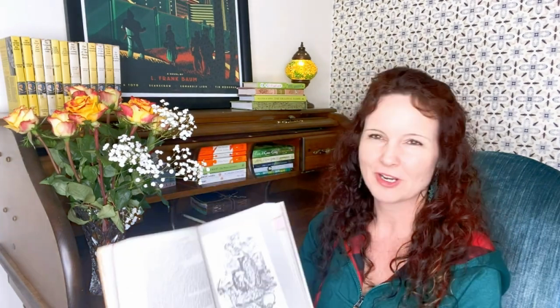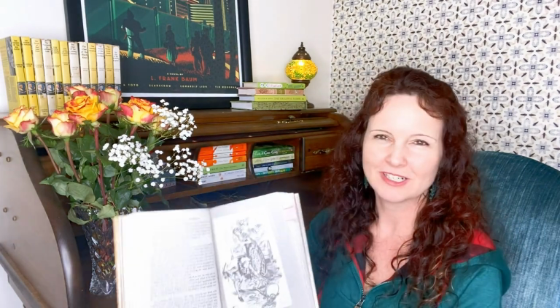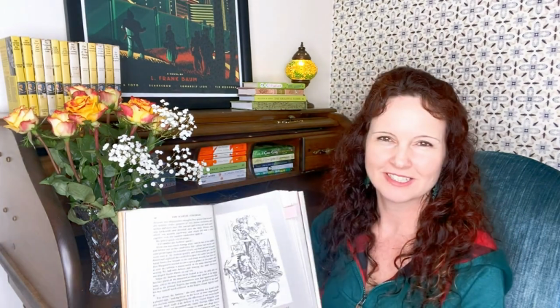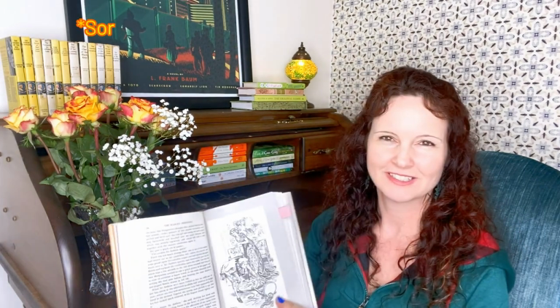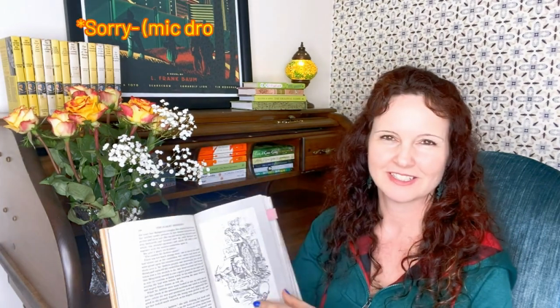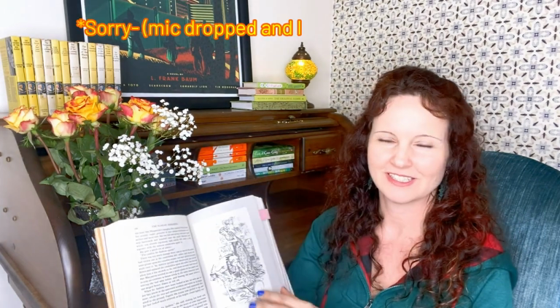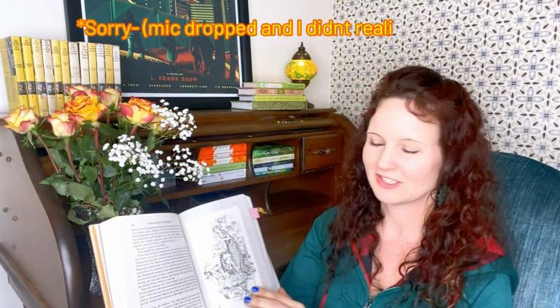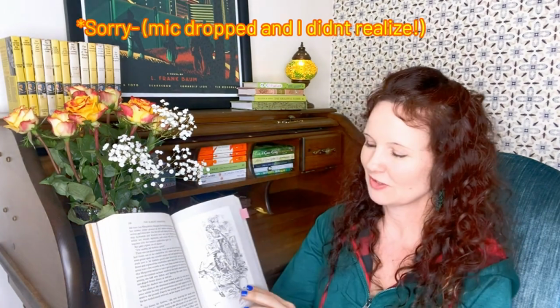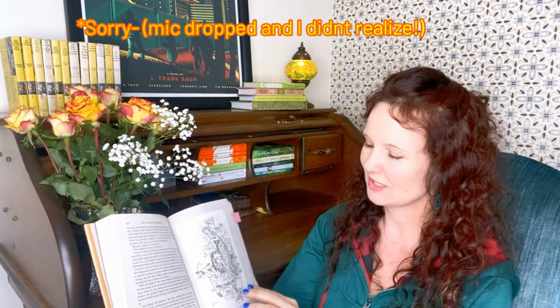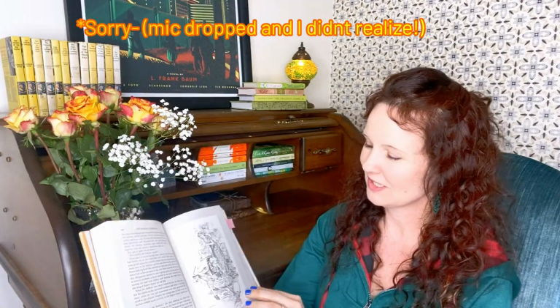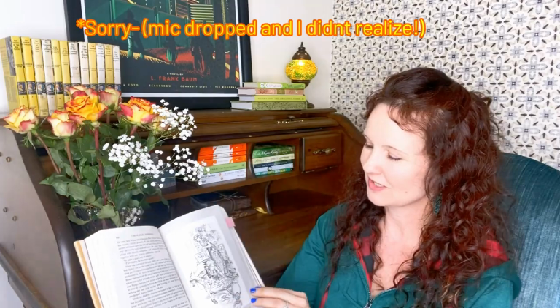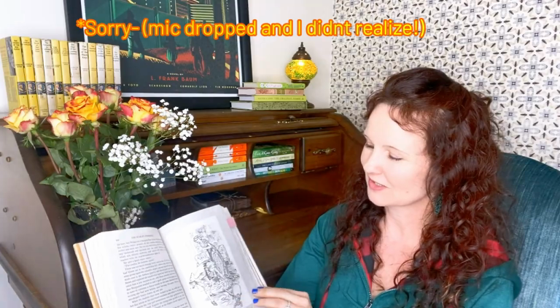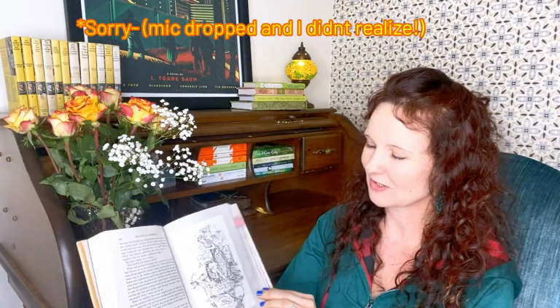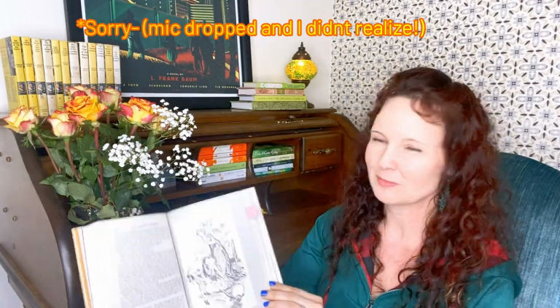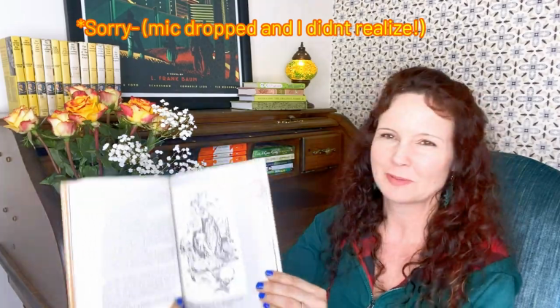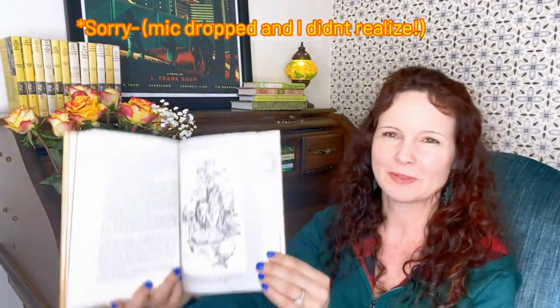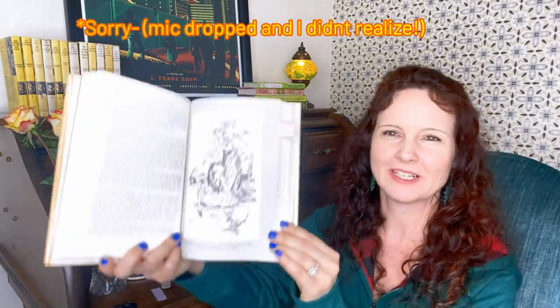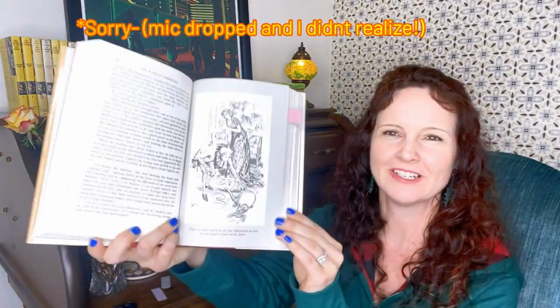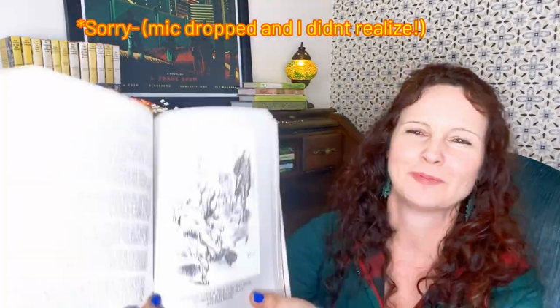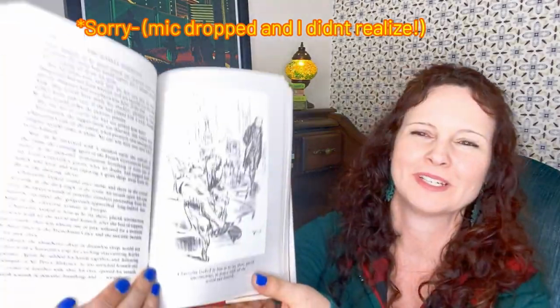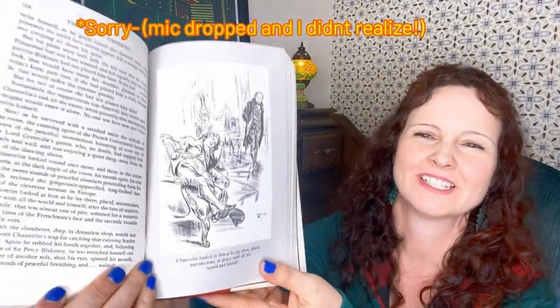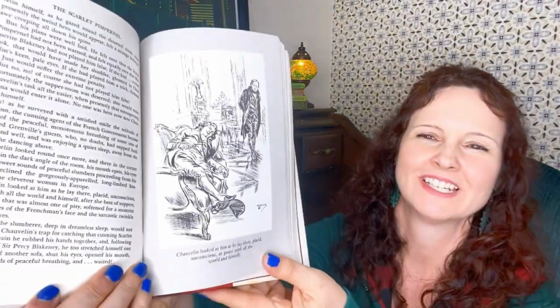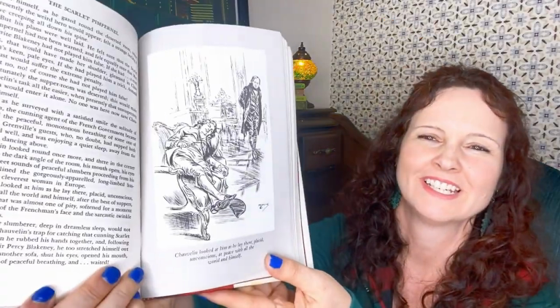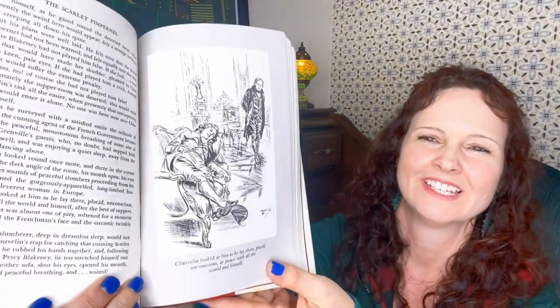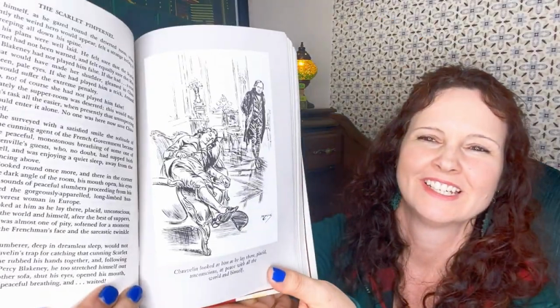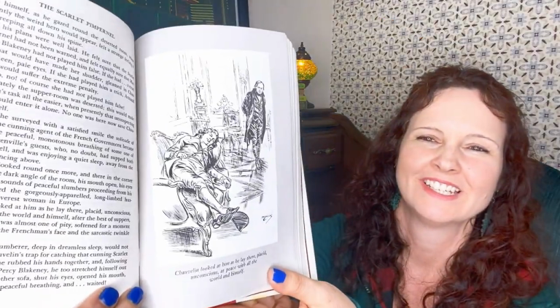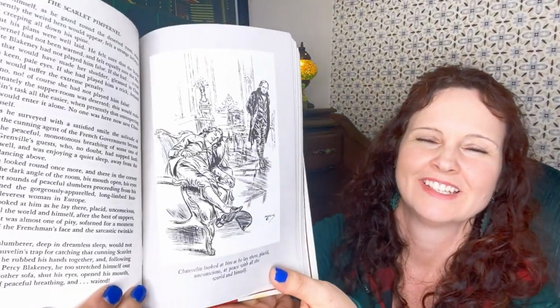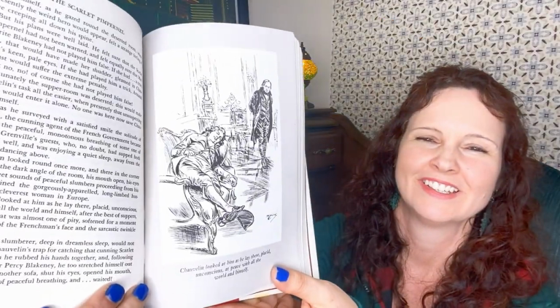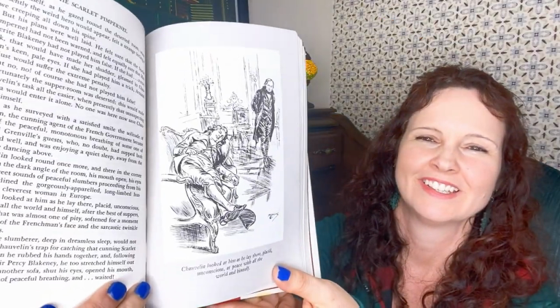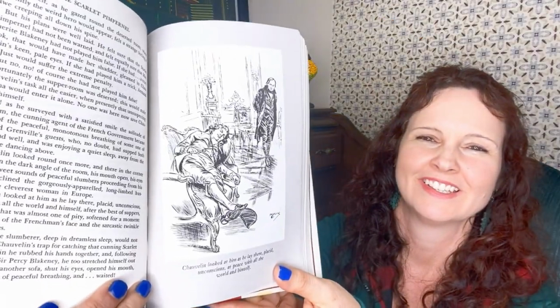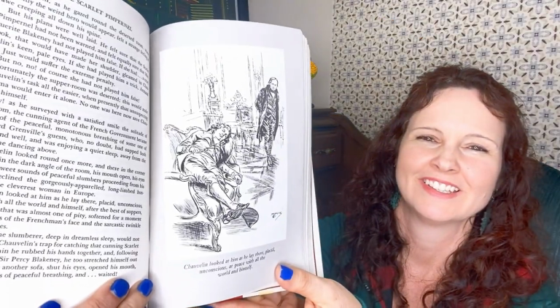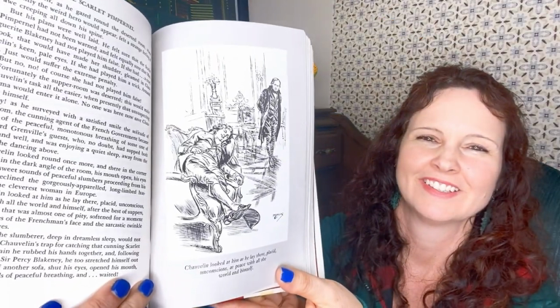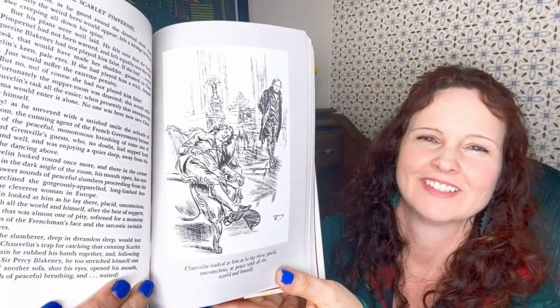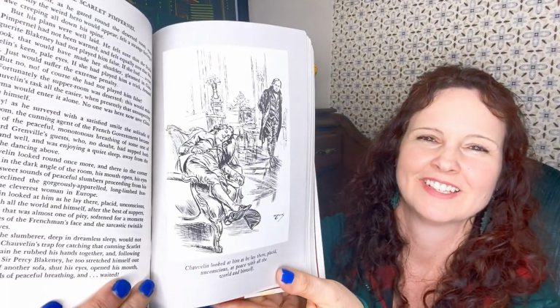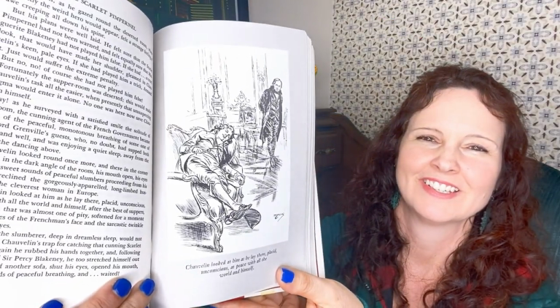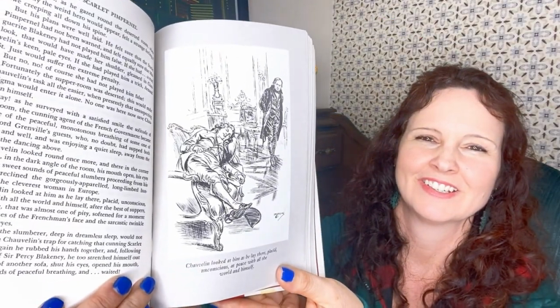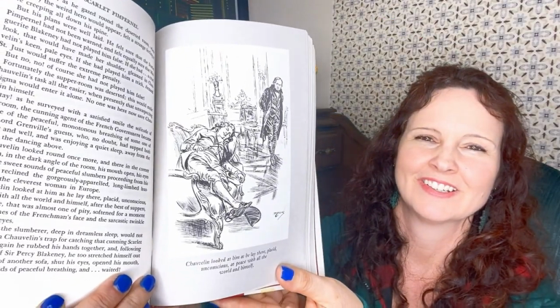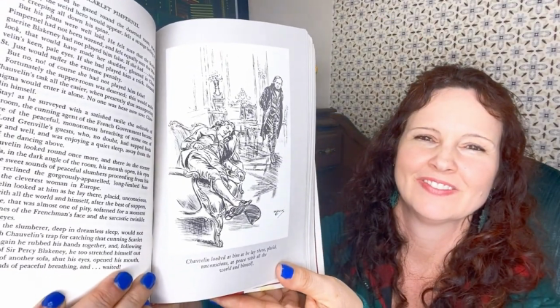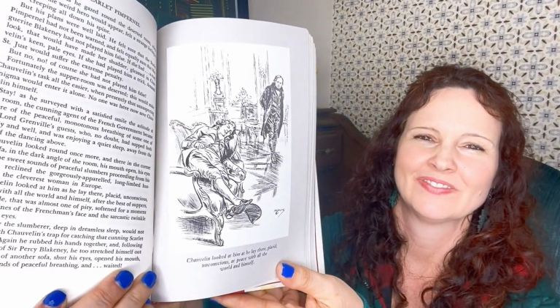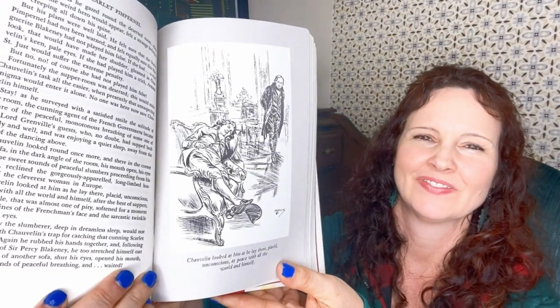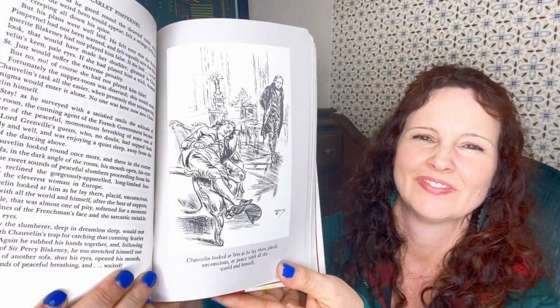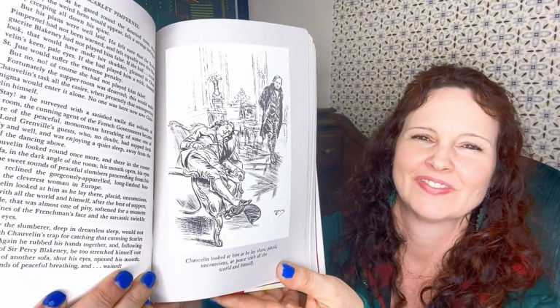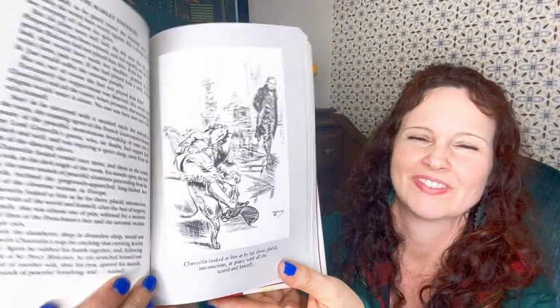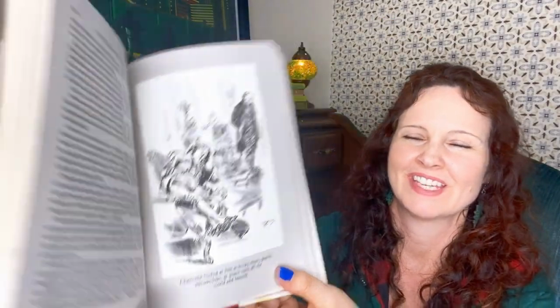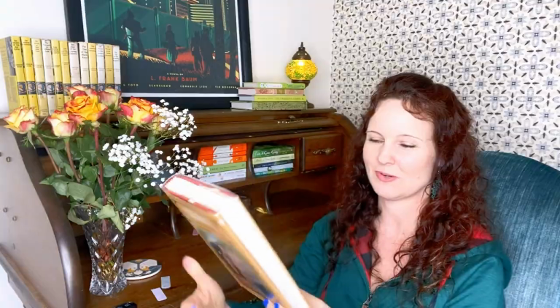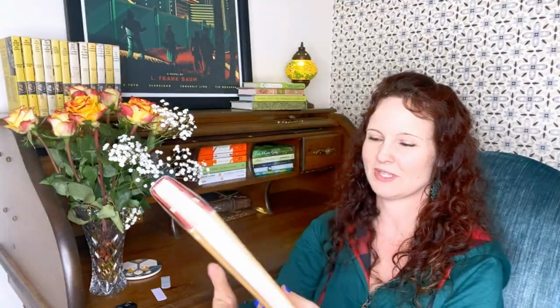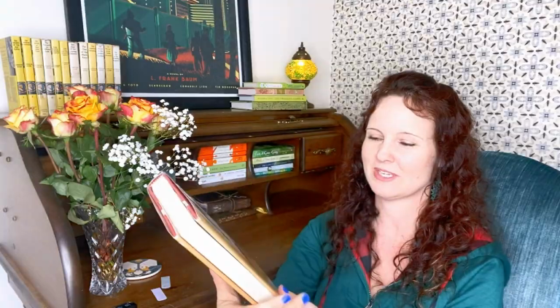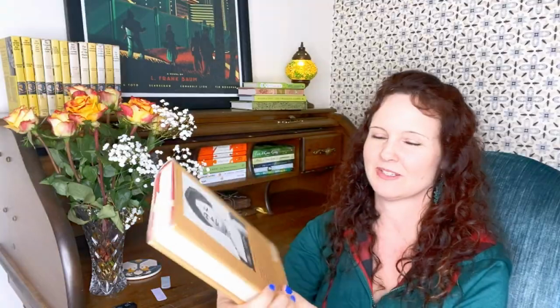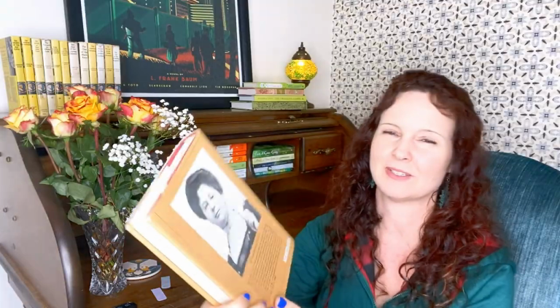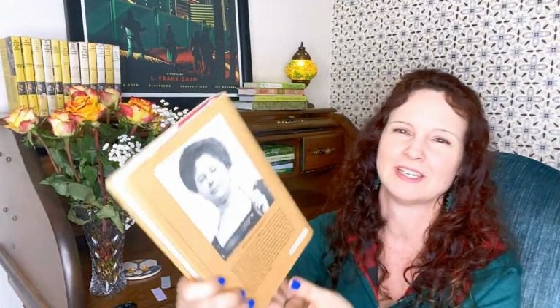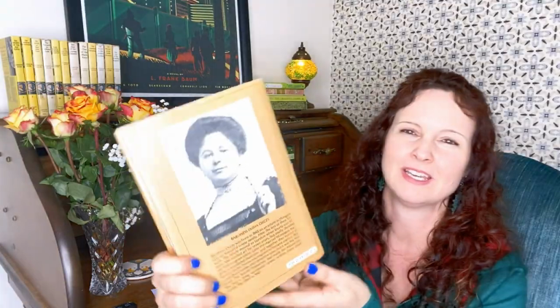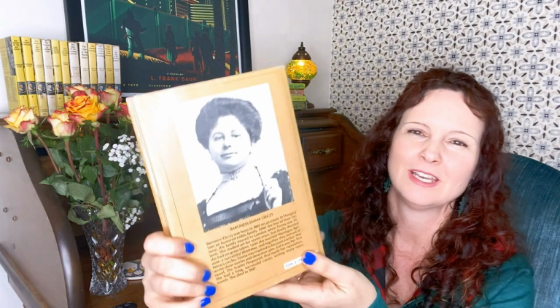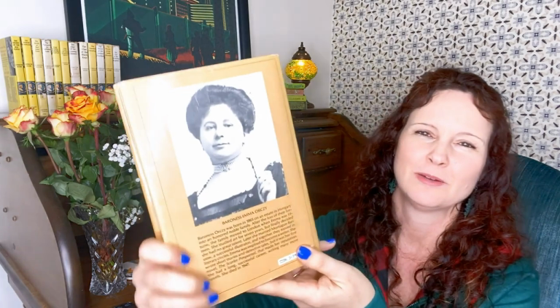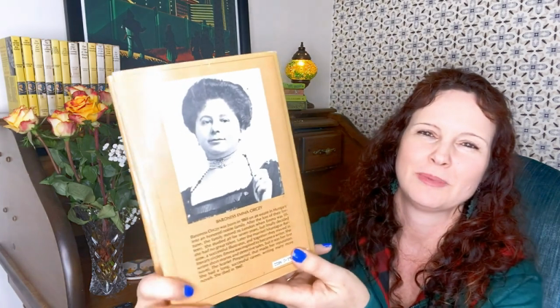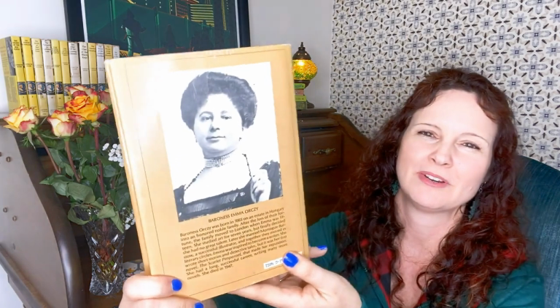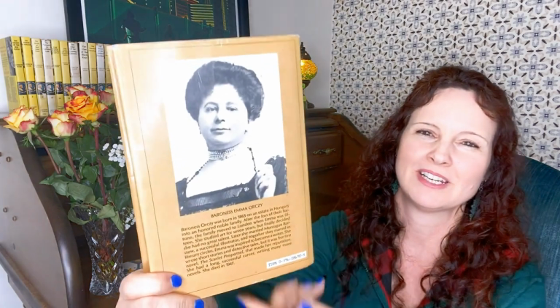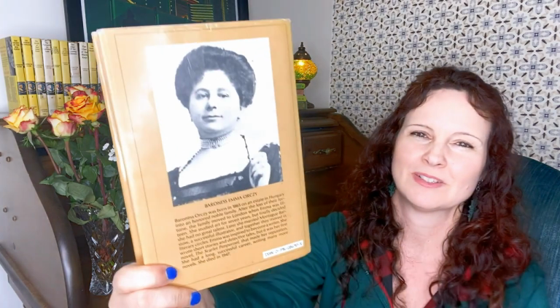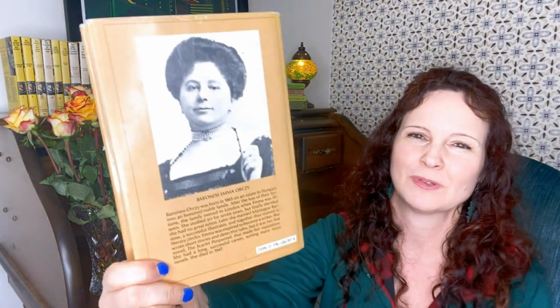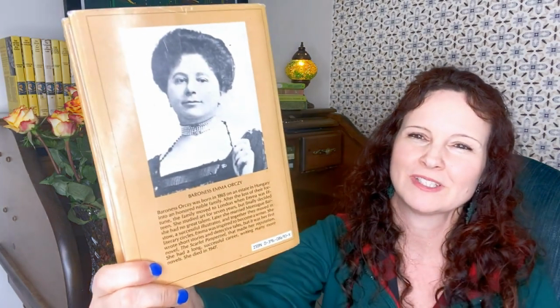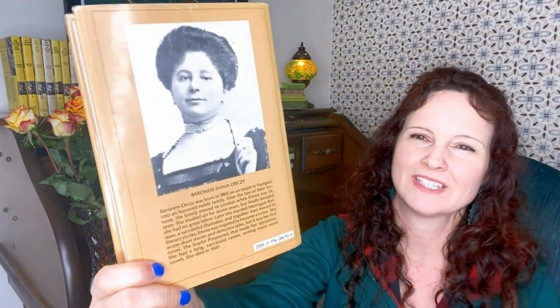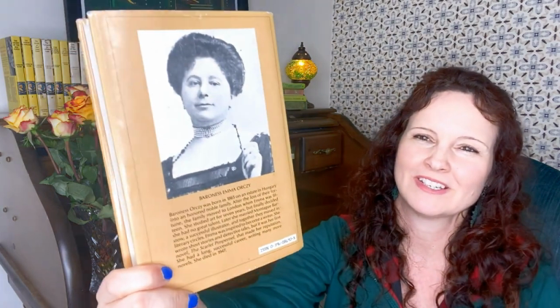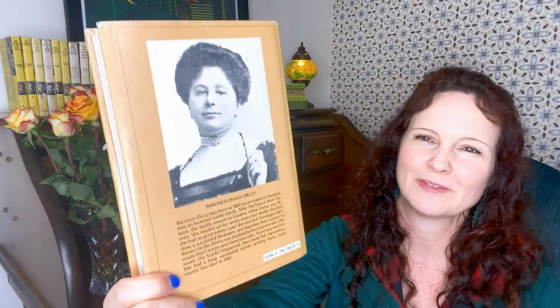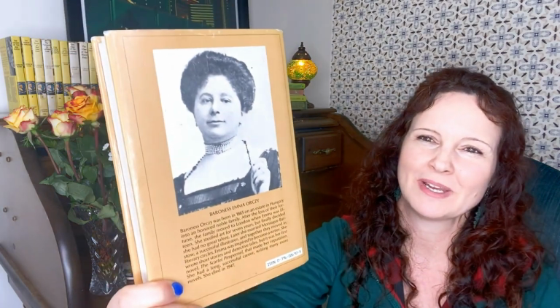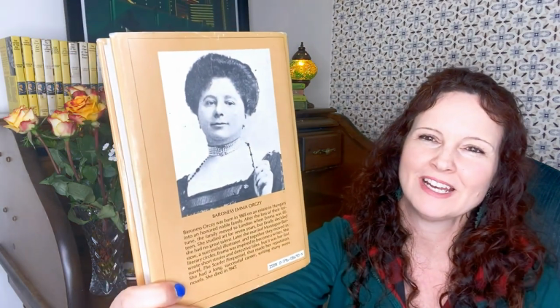H.M. Brock illustrated the Scarlet Pimpernel. And there's Baroness Orczy on the back.